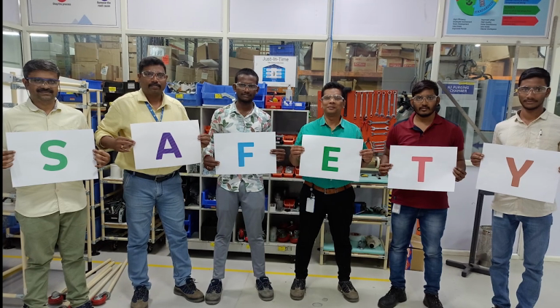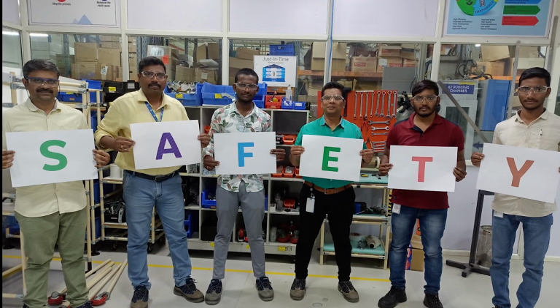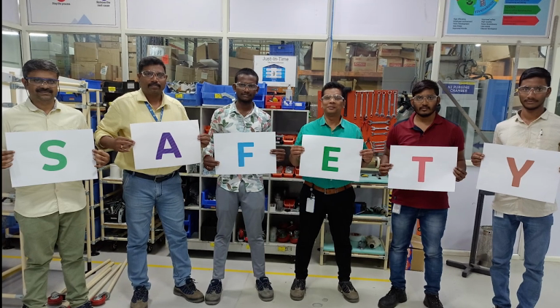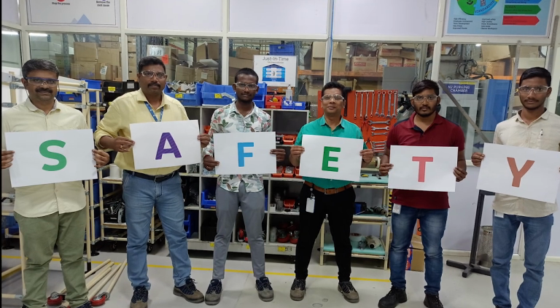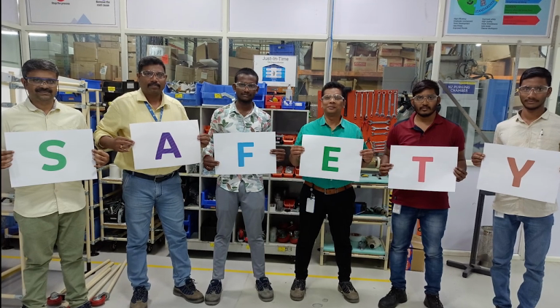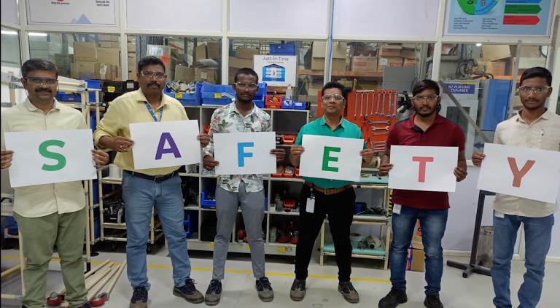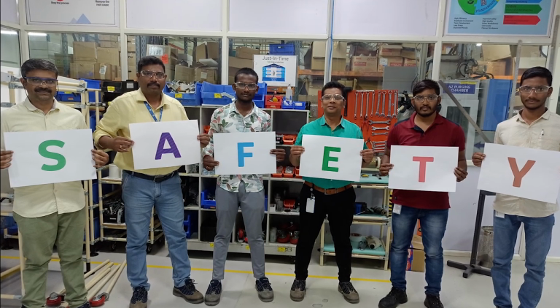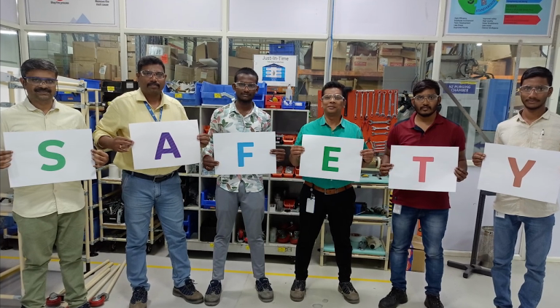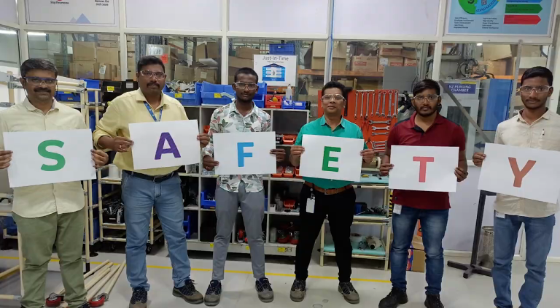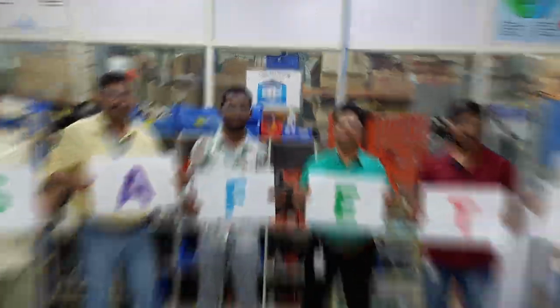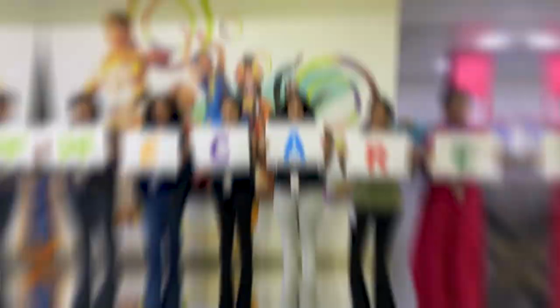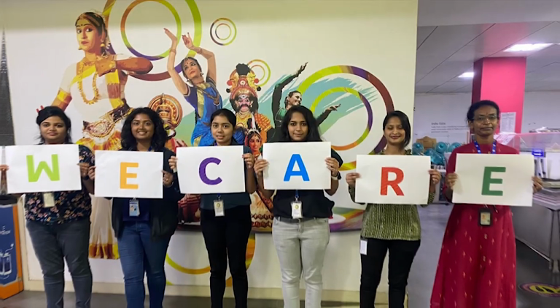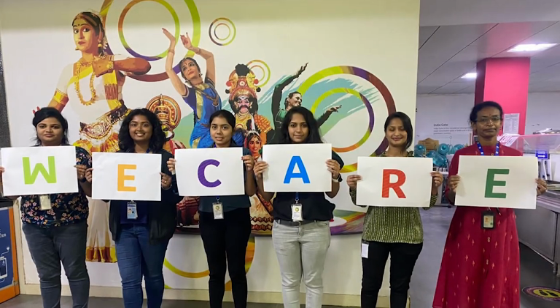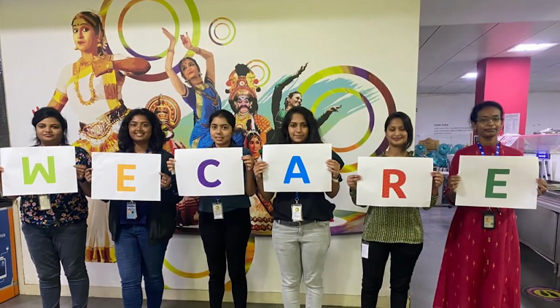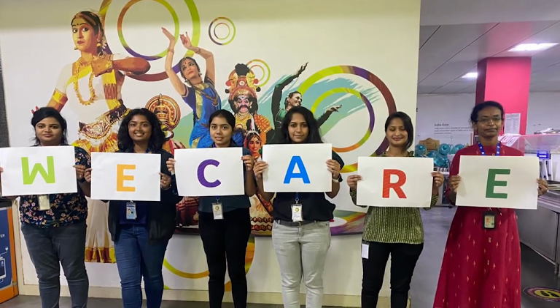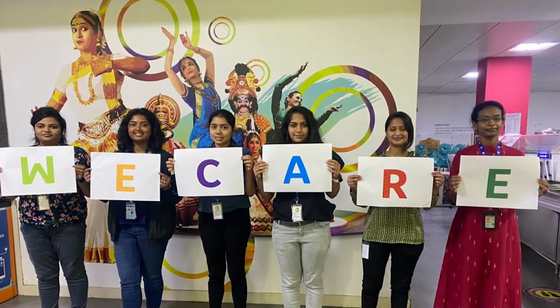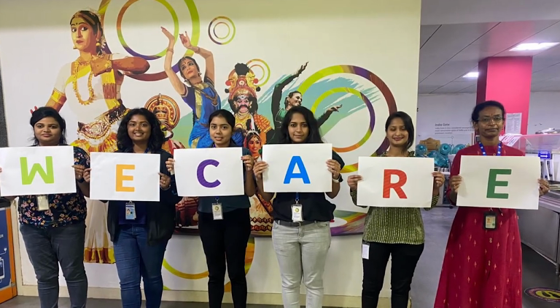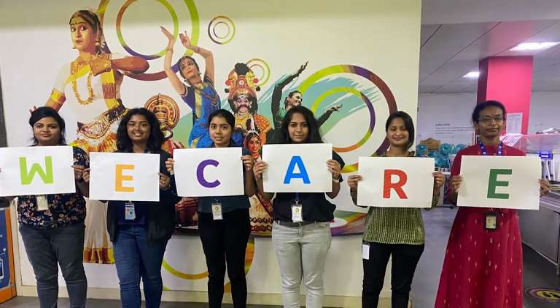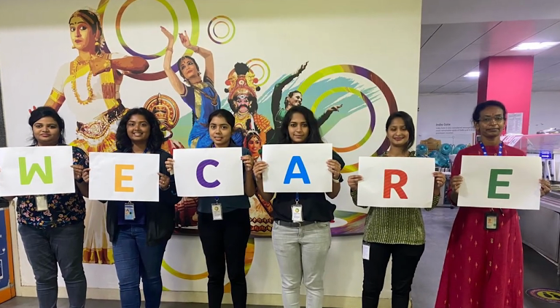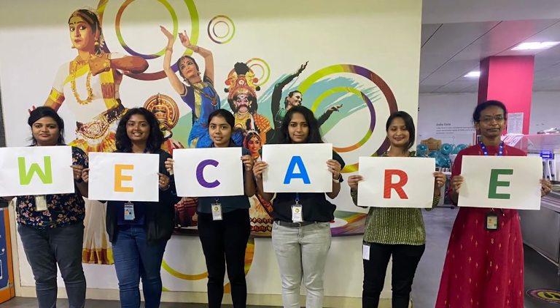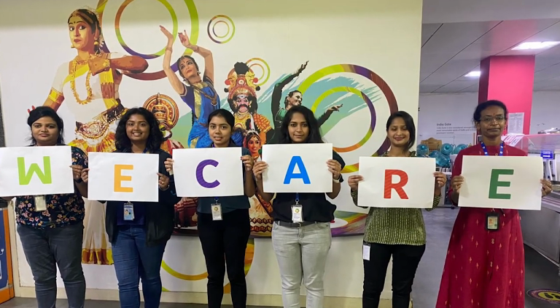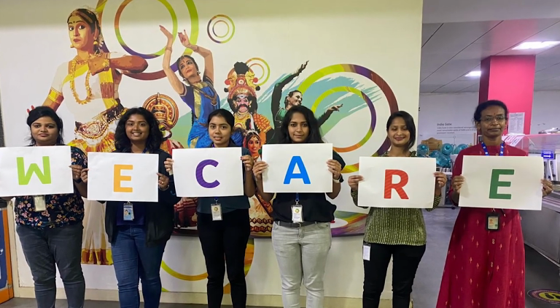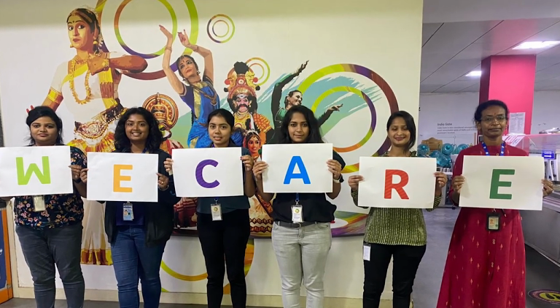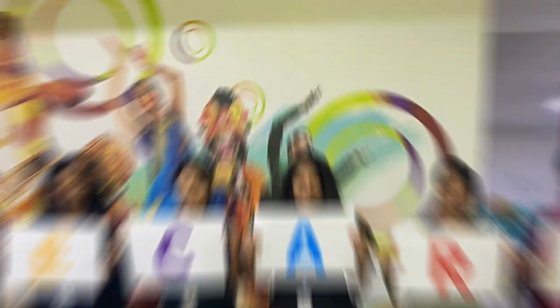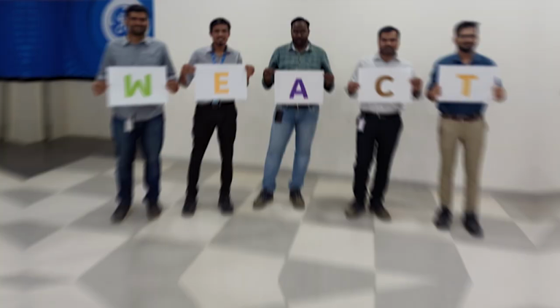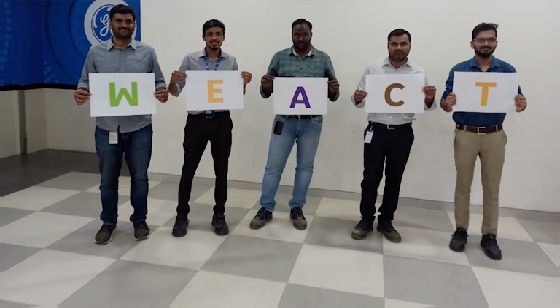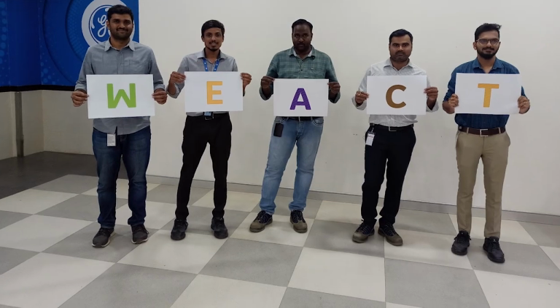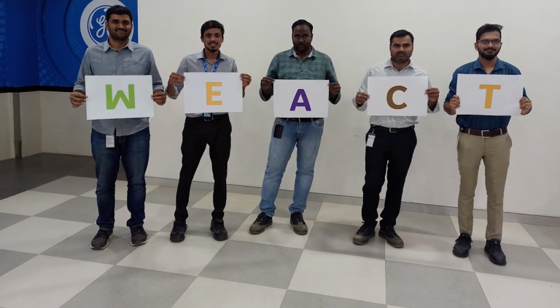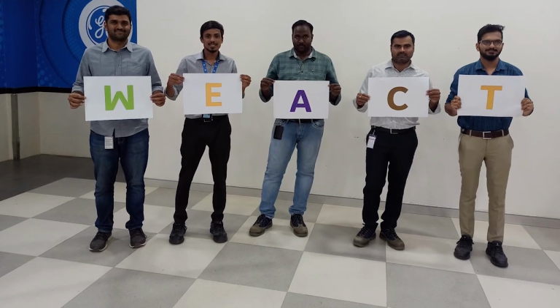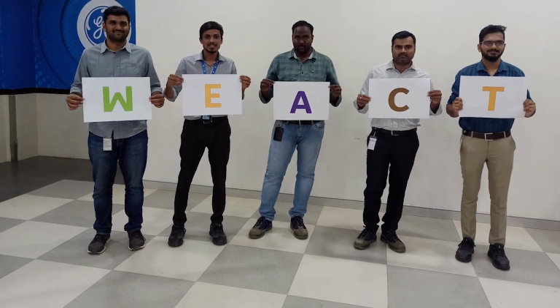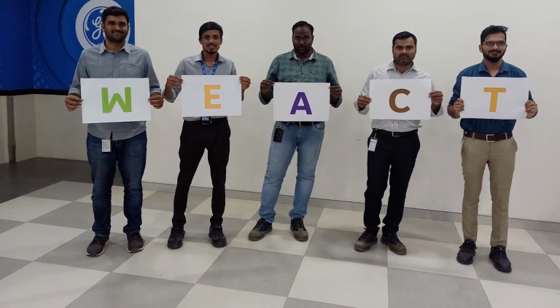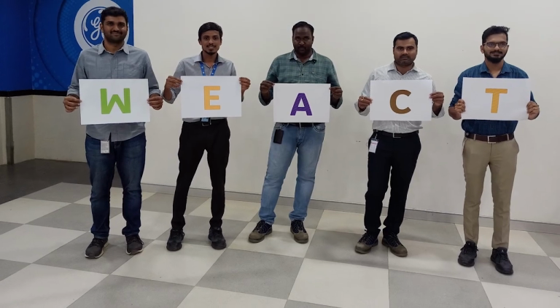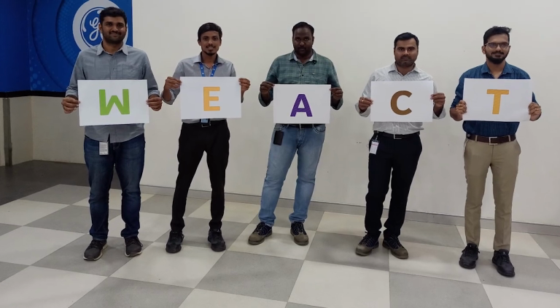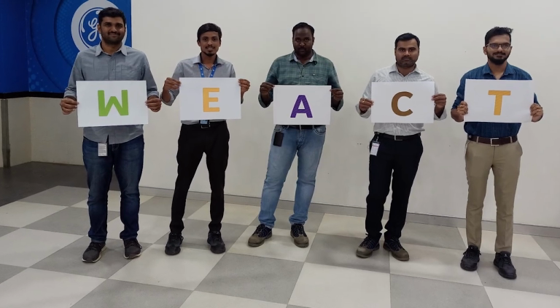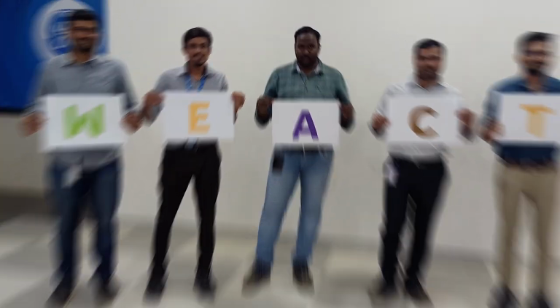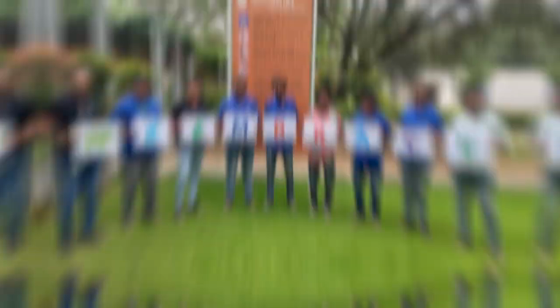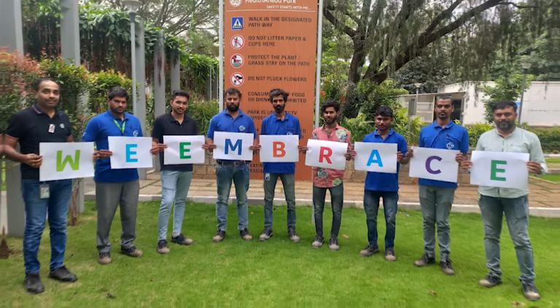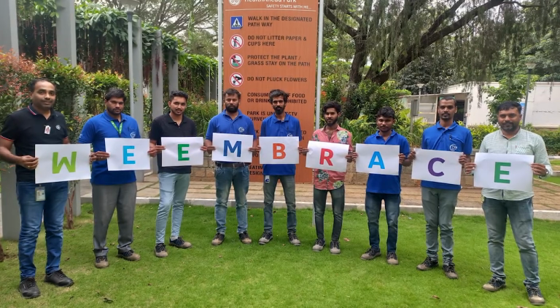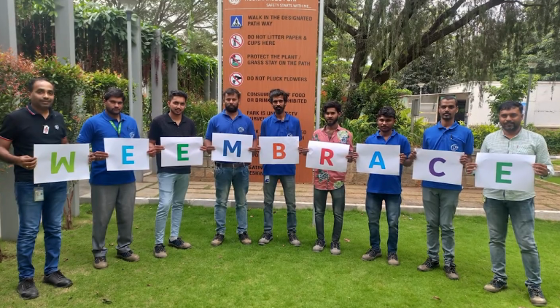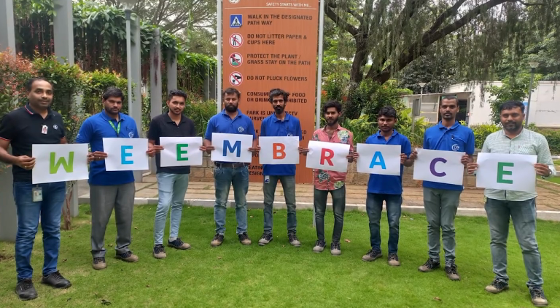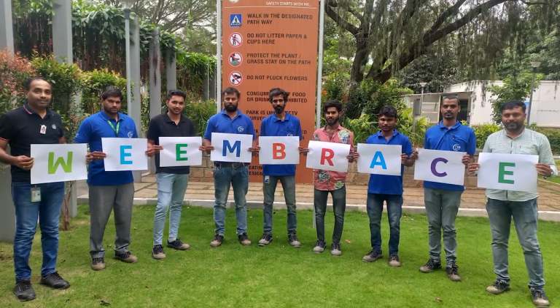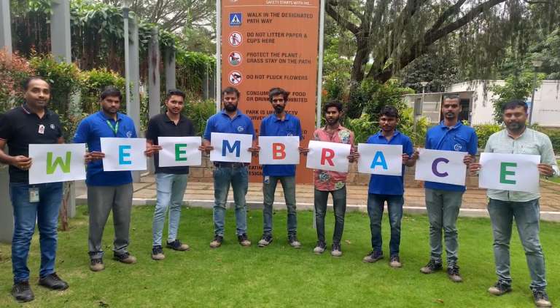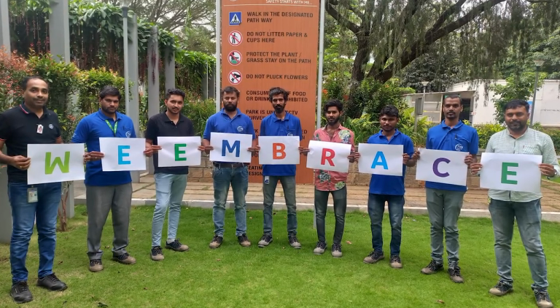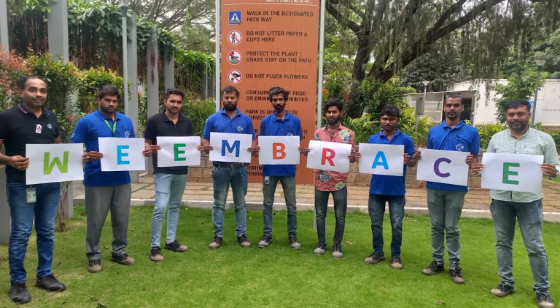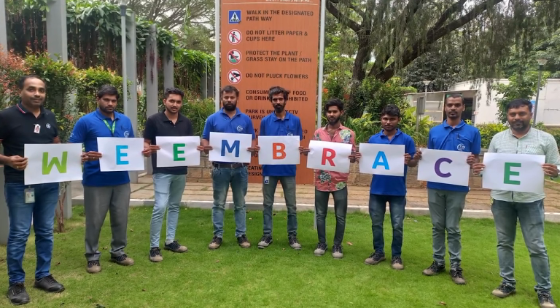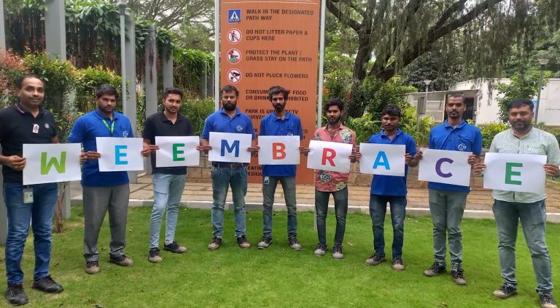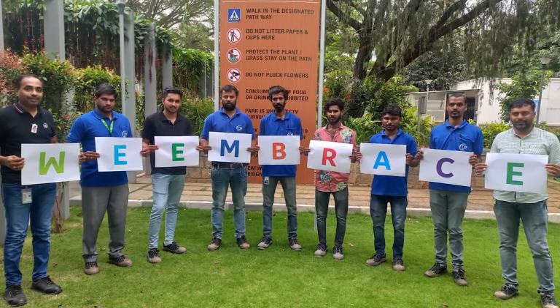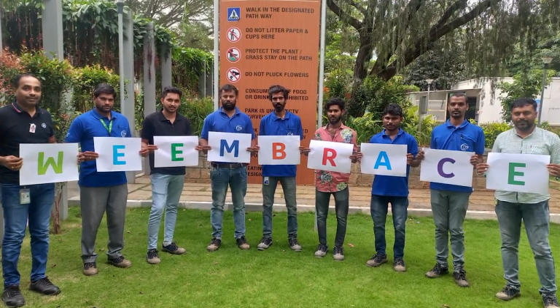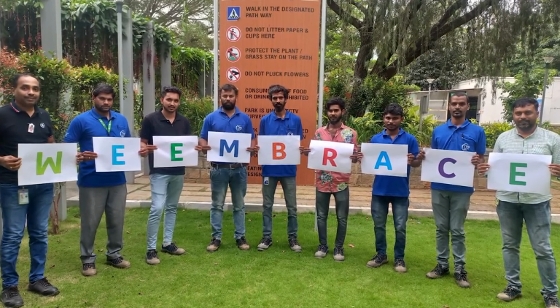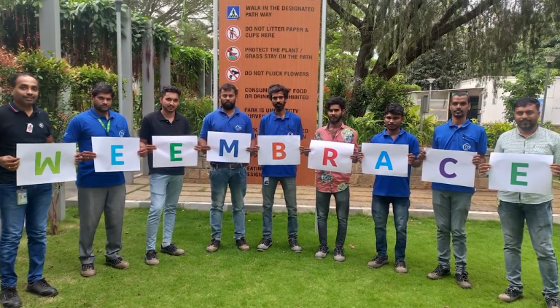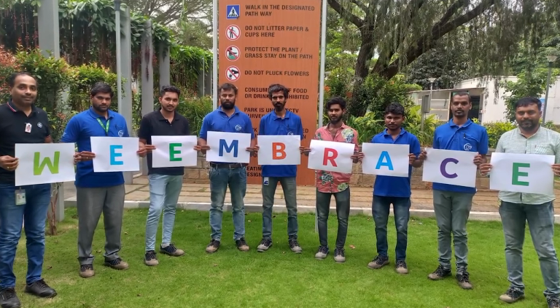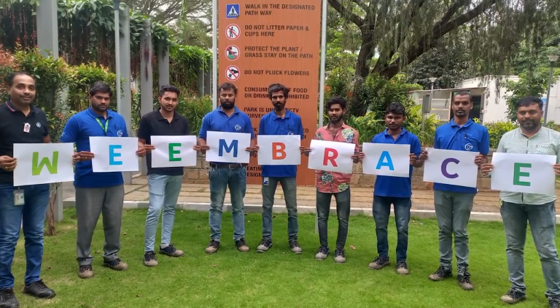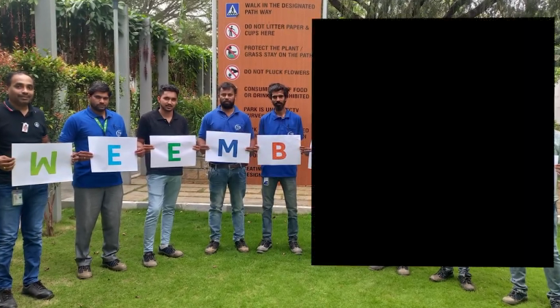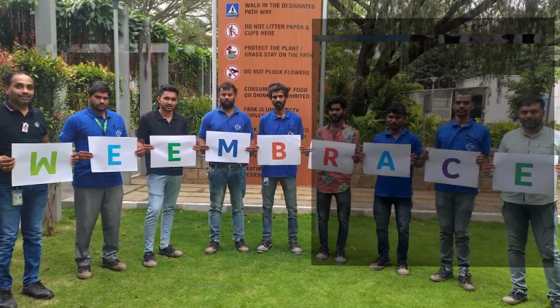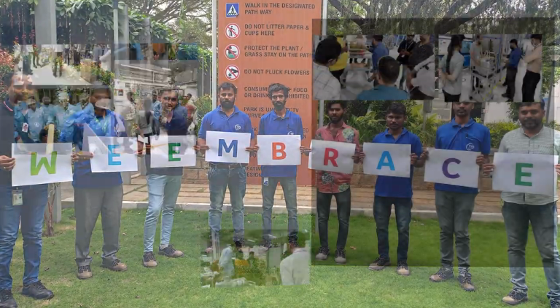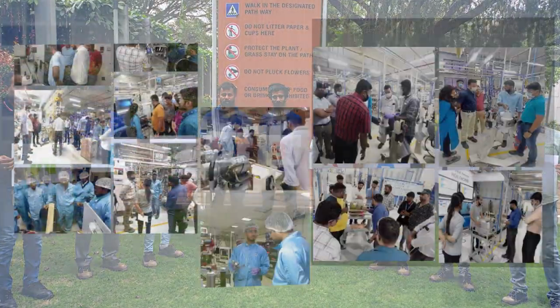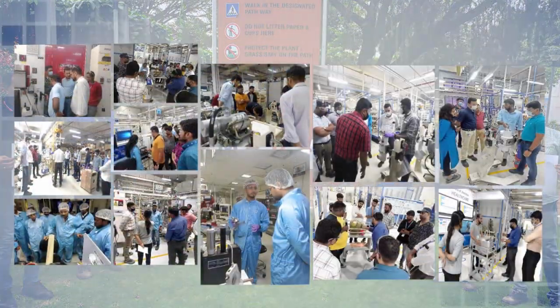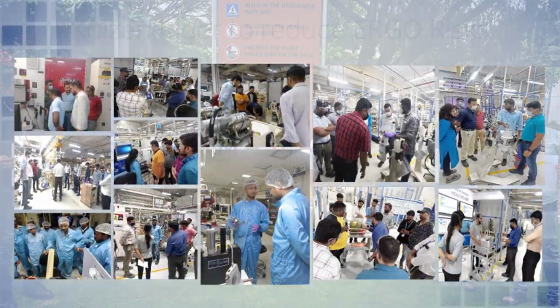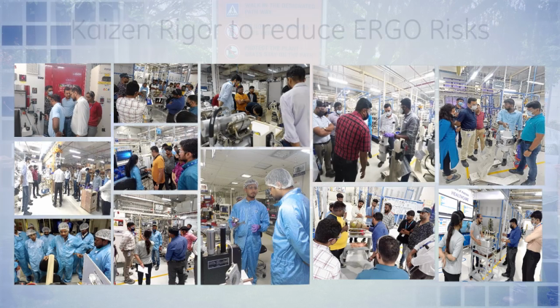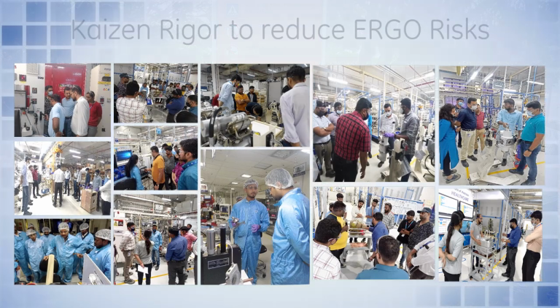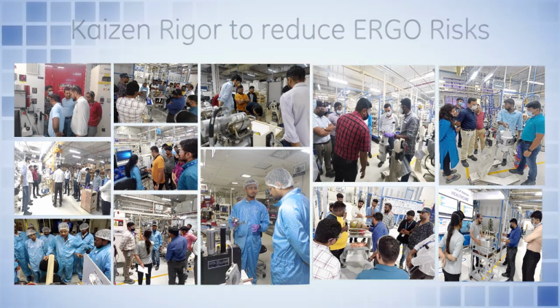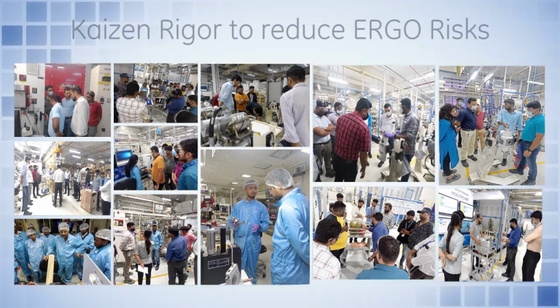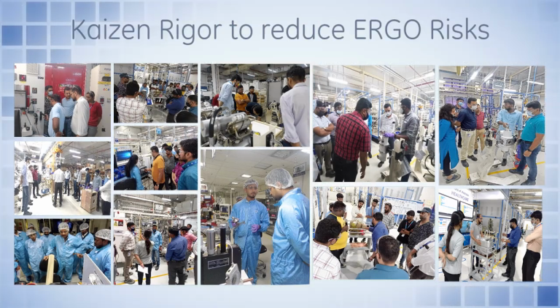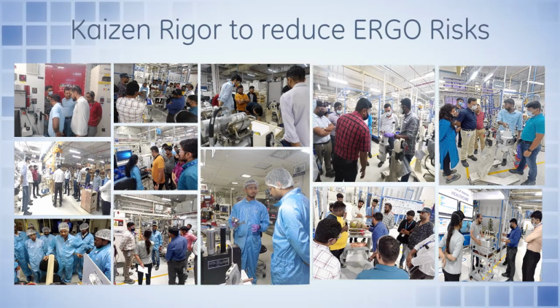It's a place where we care, we act, we embrace safety to the fullest, all with continuous improvement.